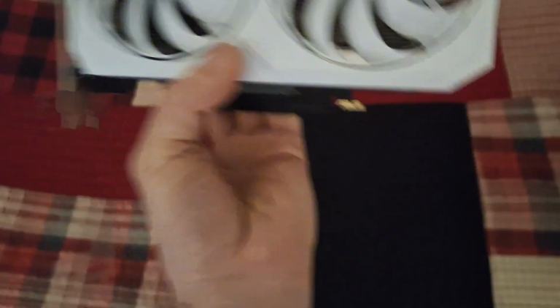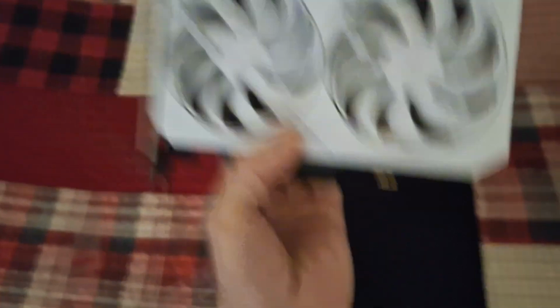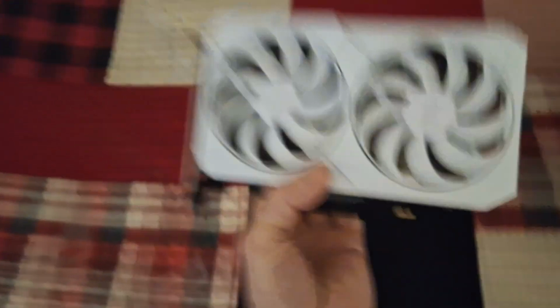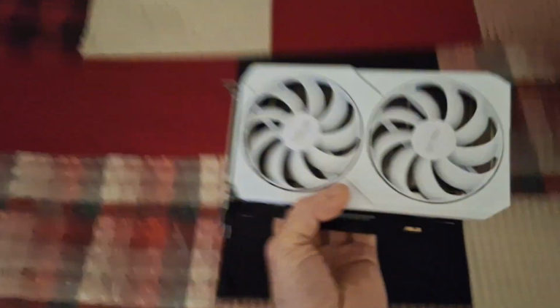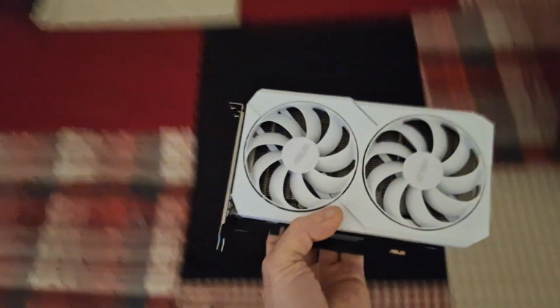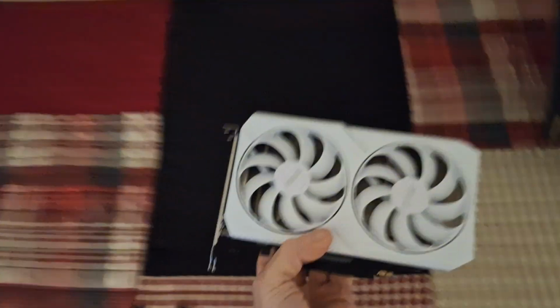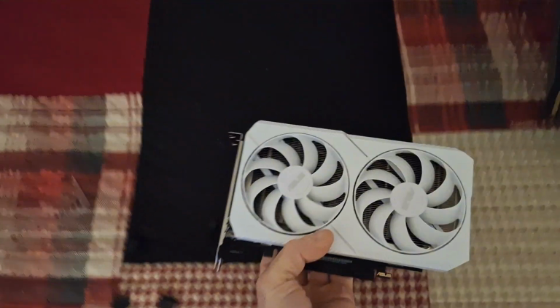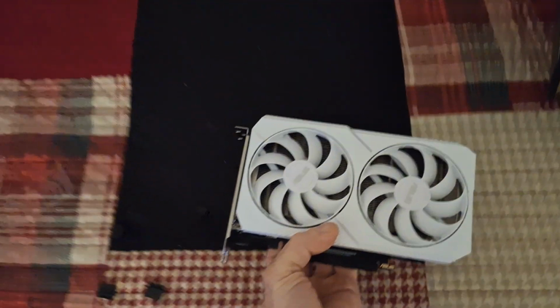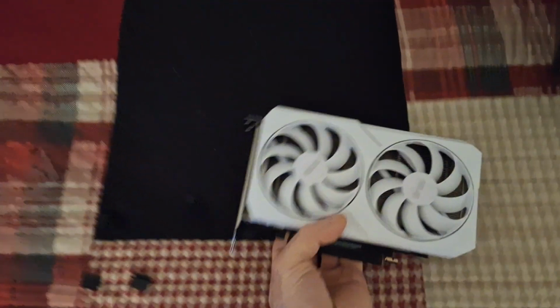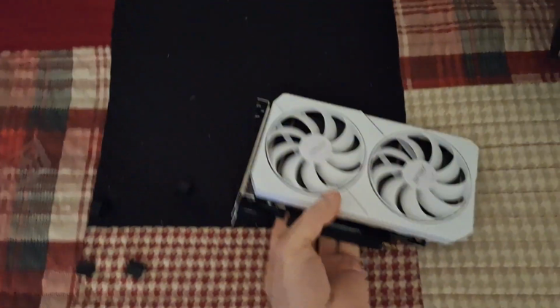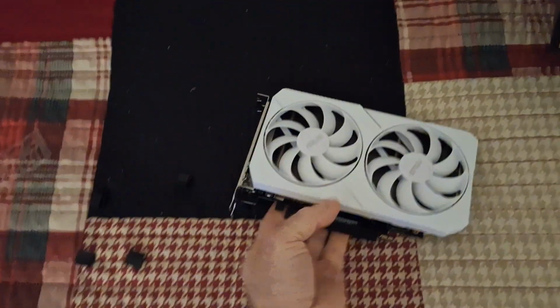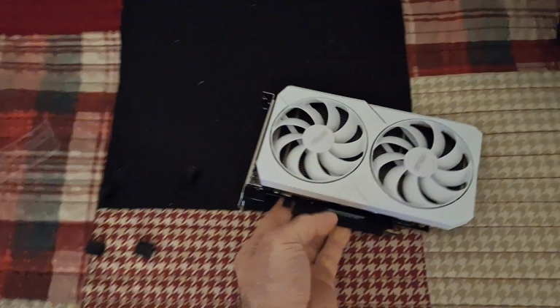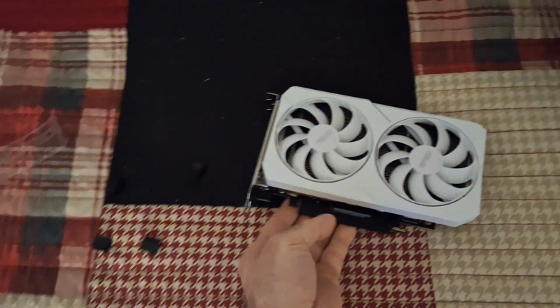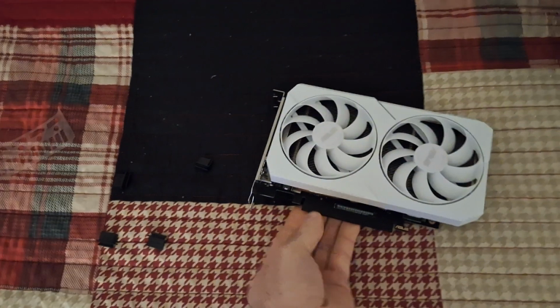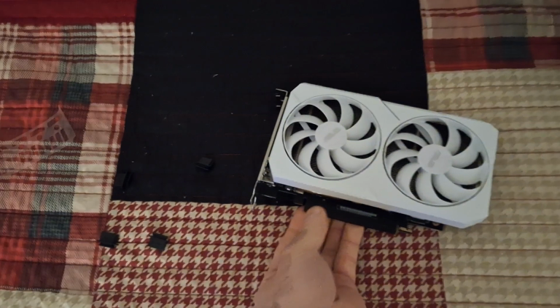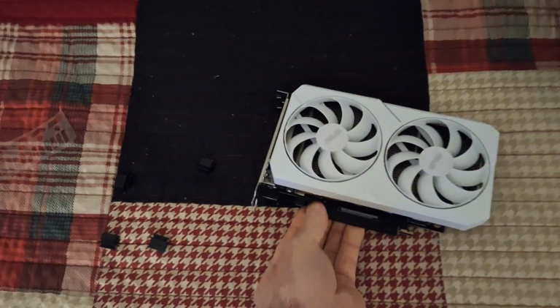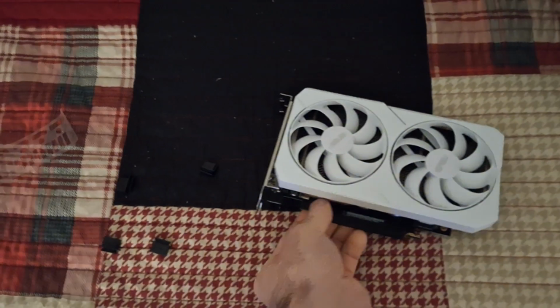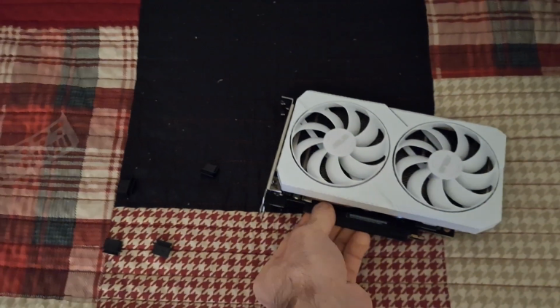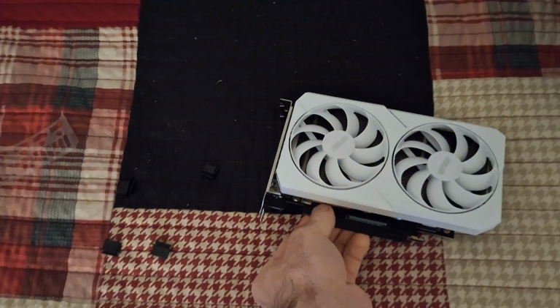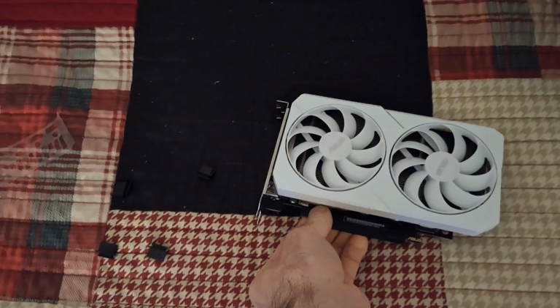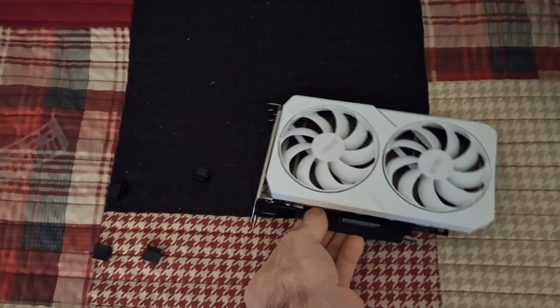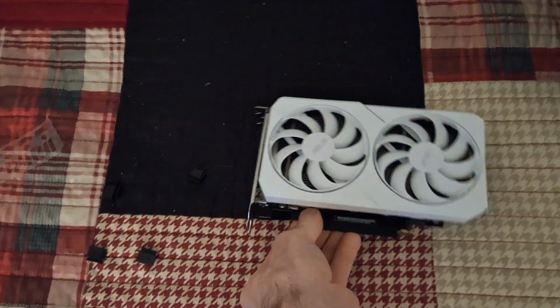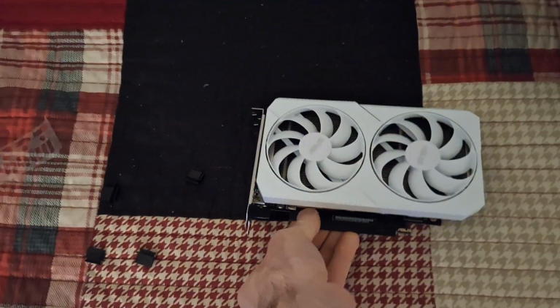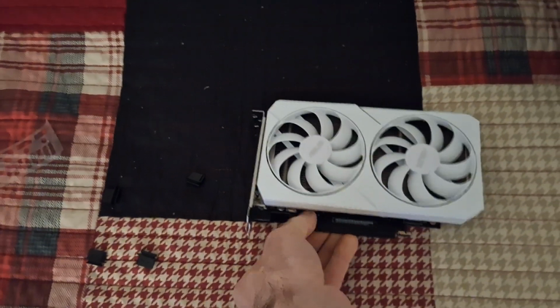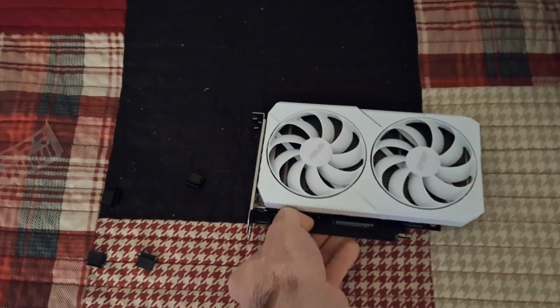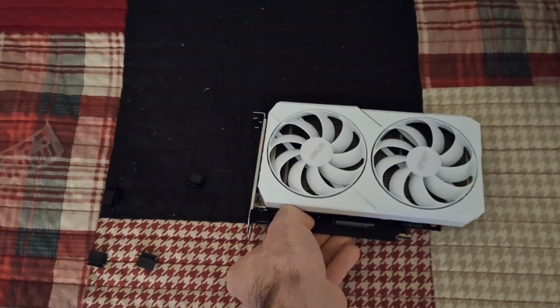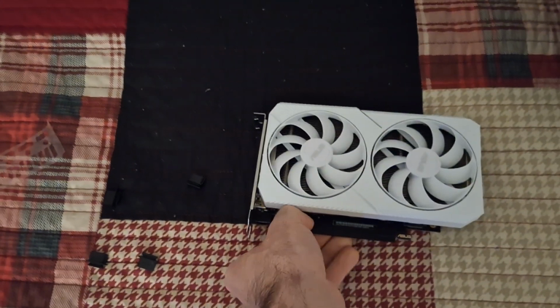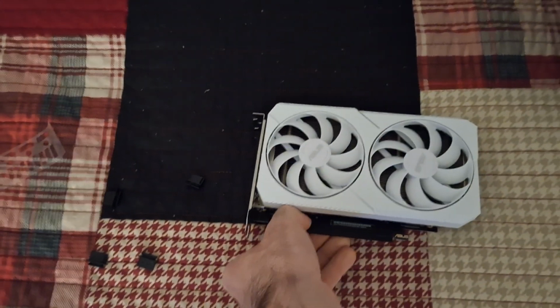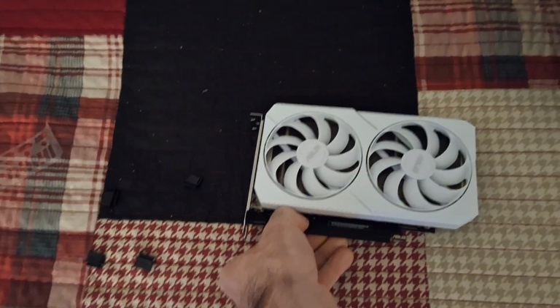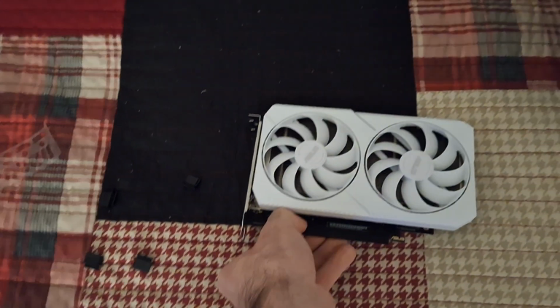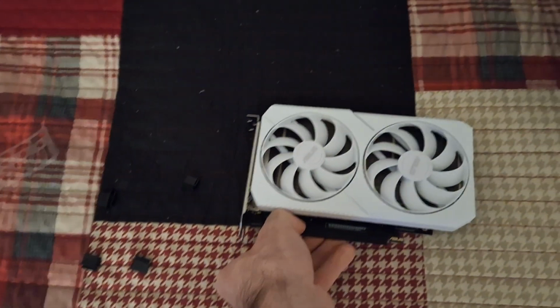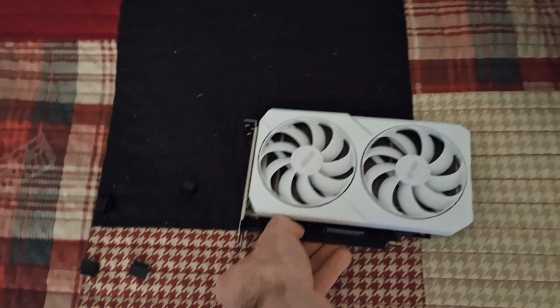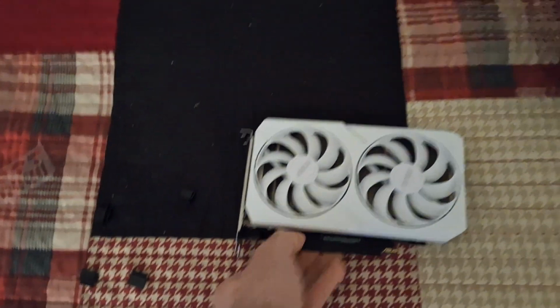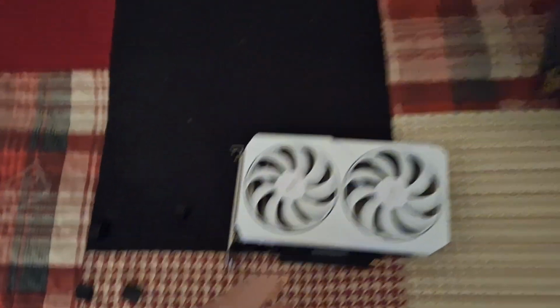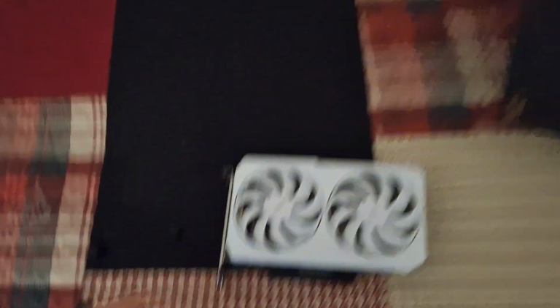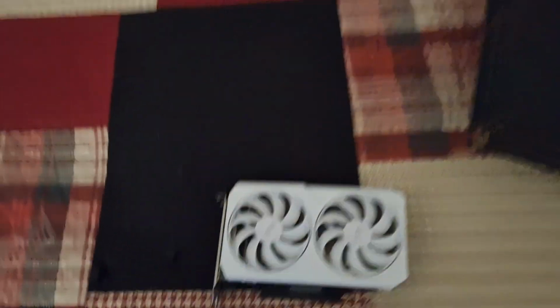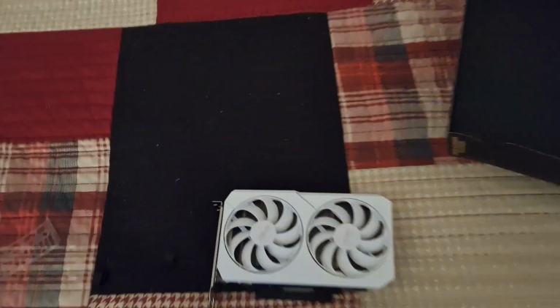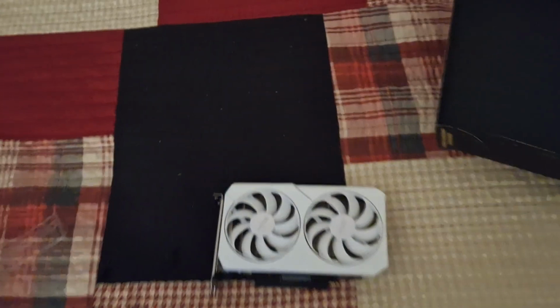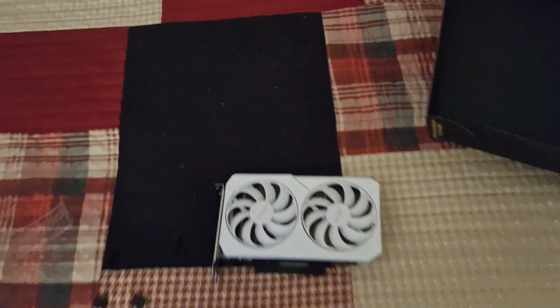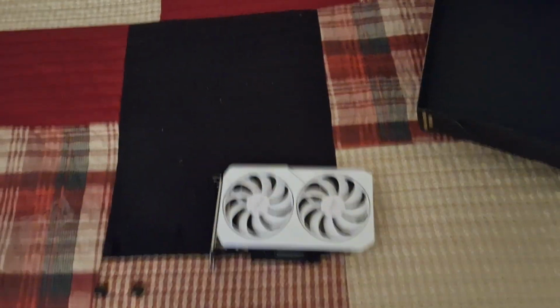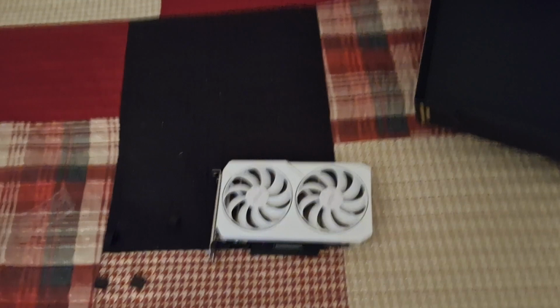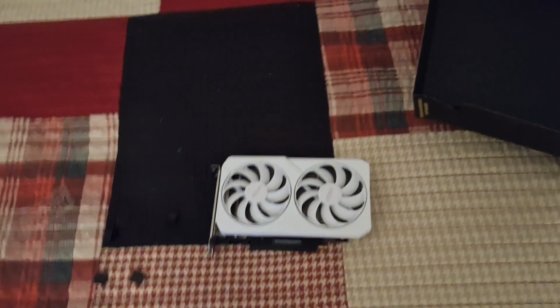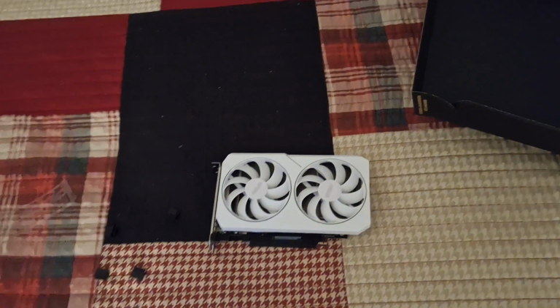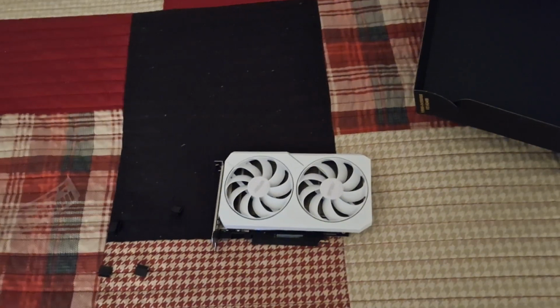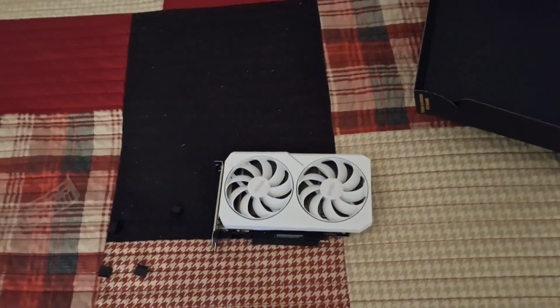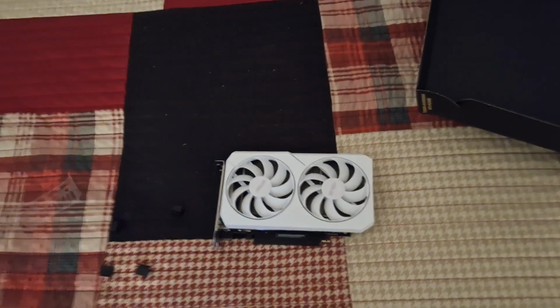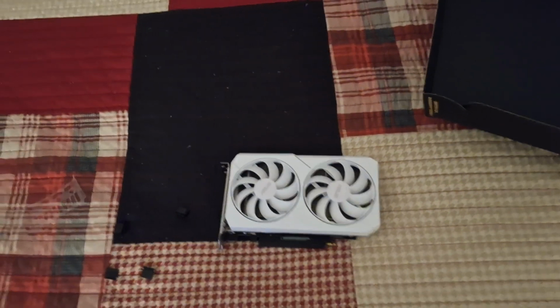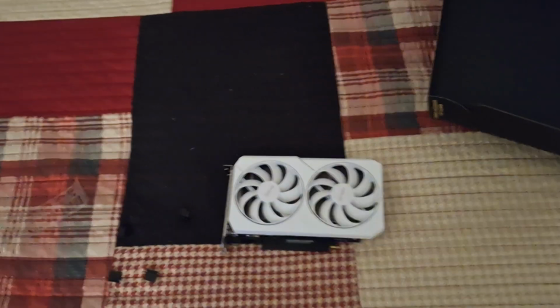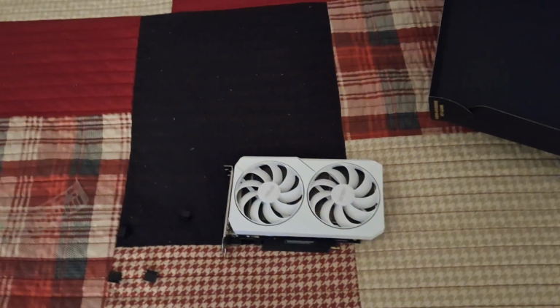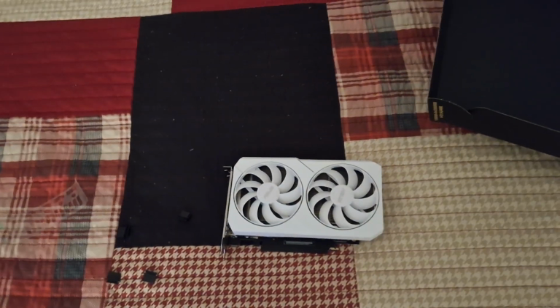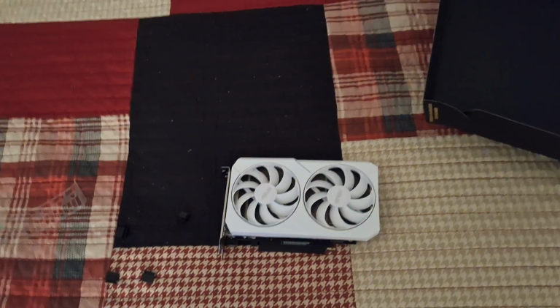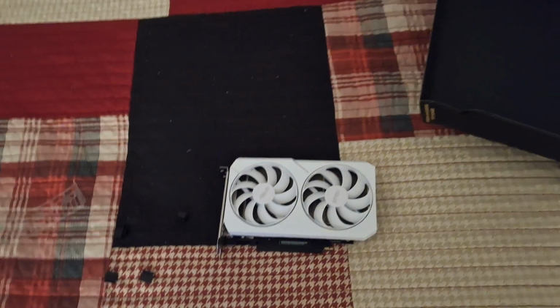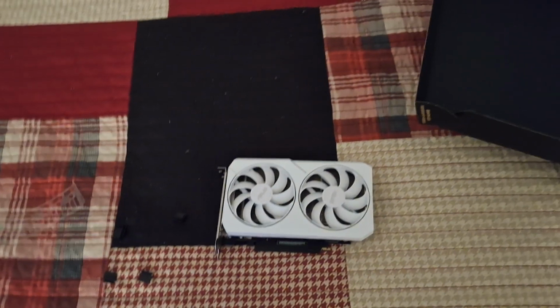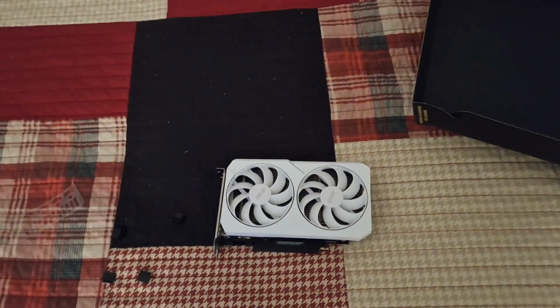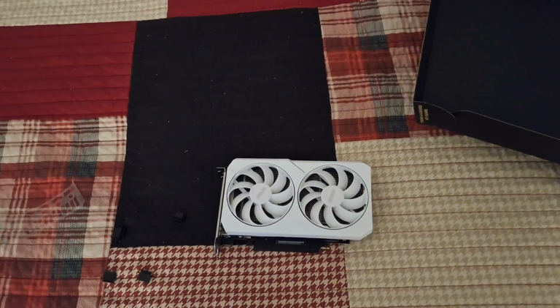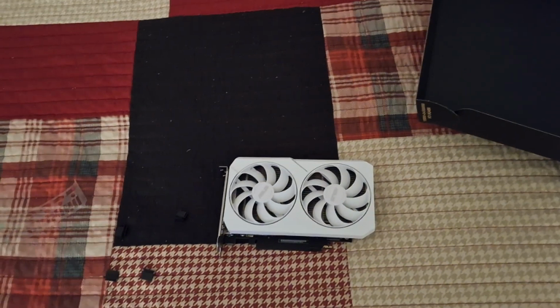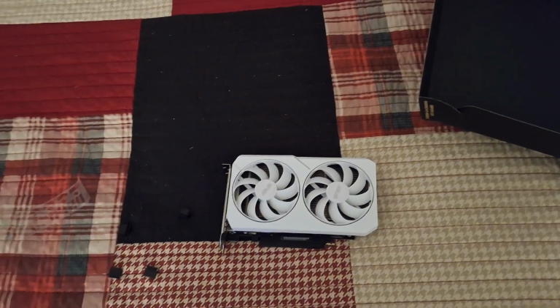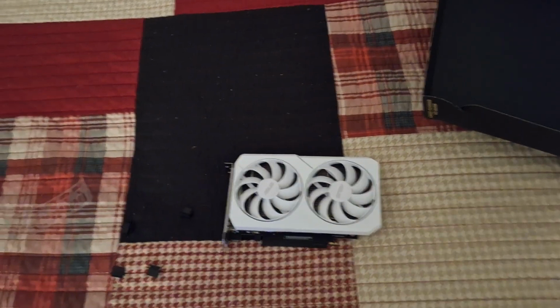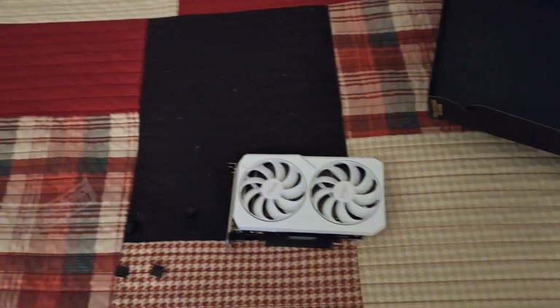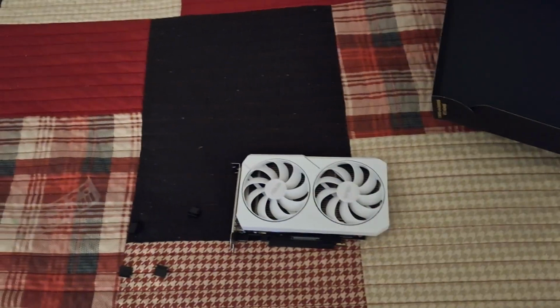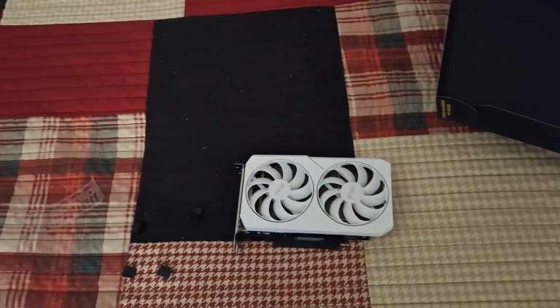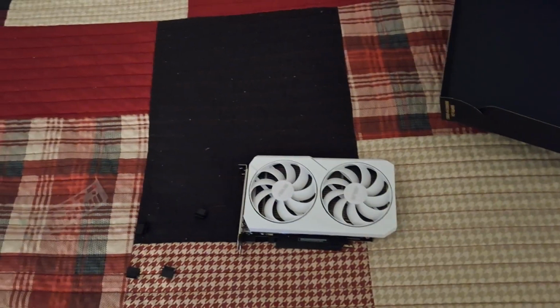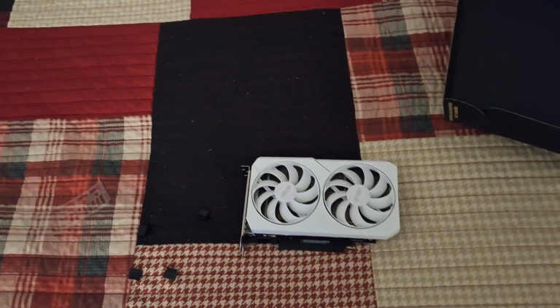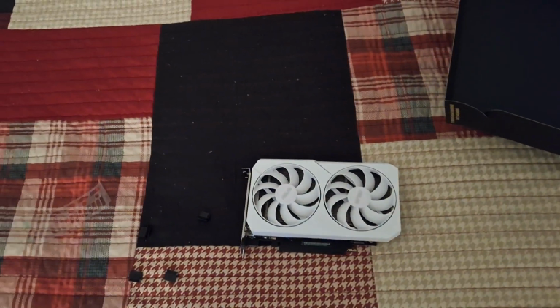I'm going to take off the PCIe plastic and pop this in my computer. I will show you guys the inside of the tower.